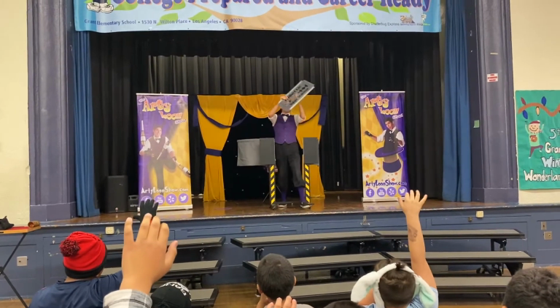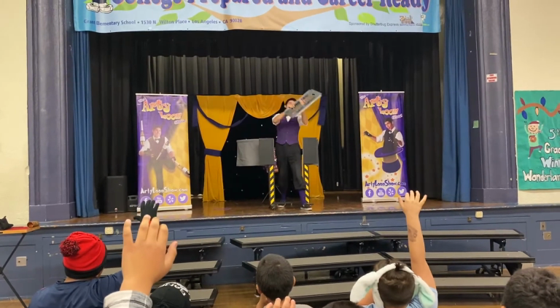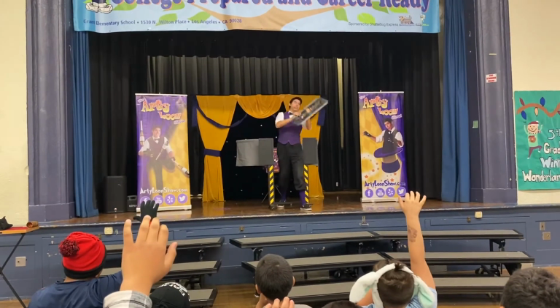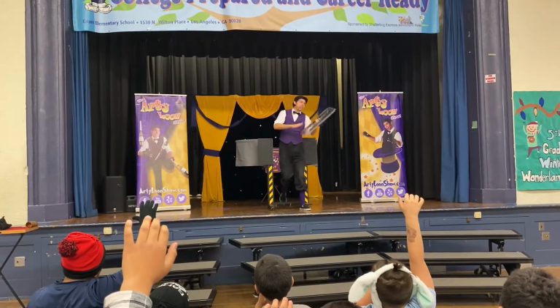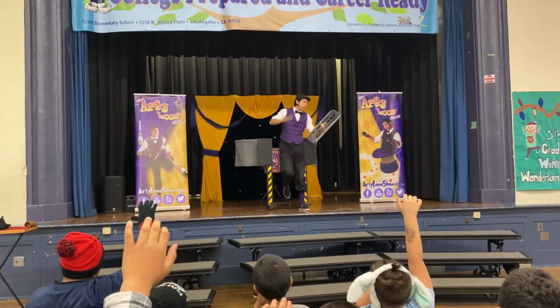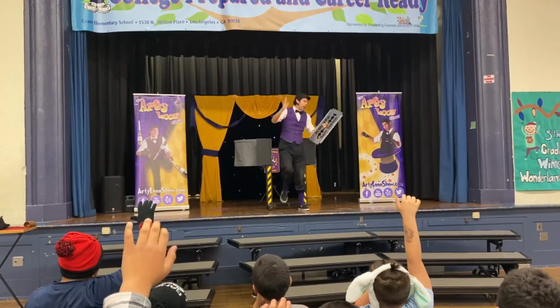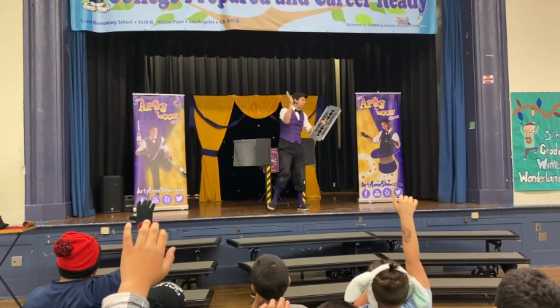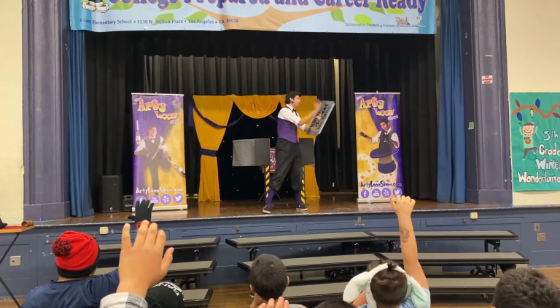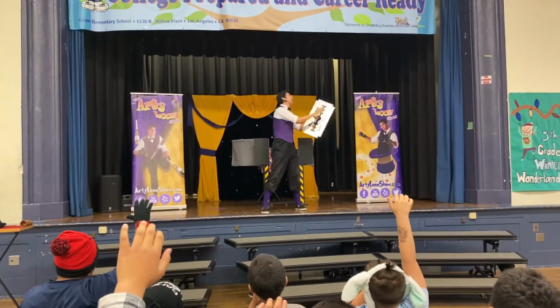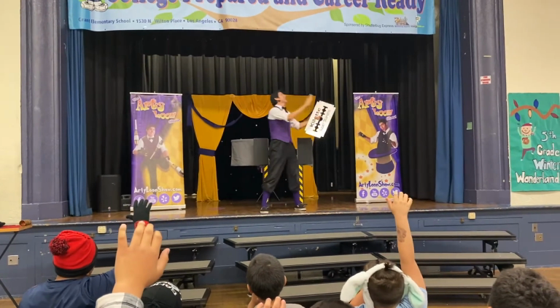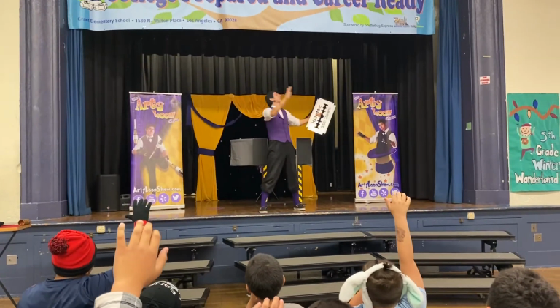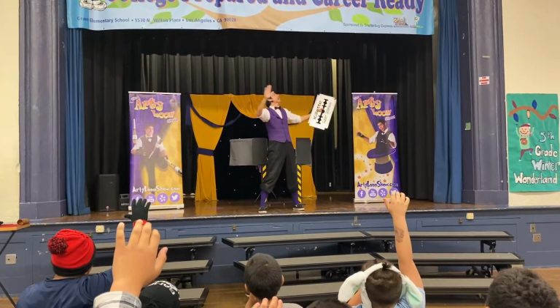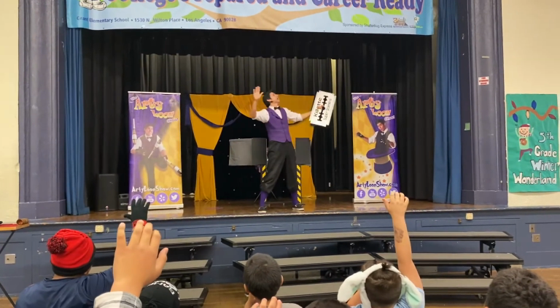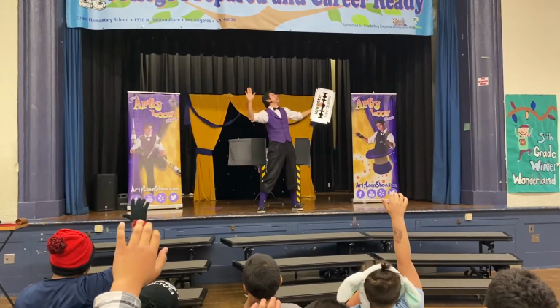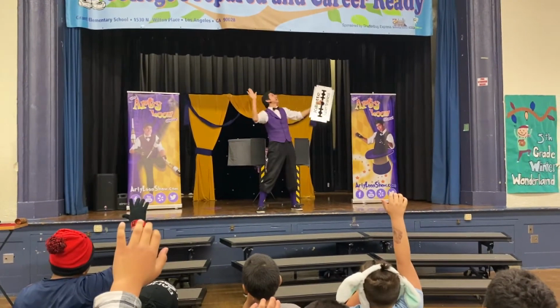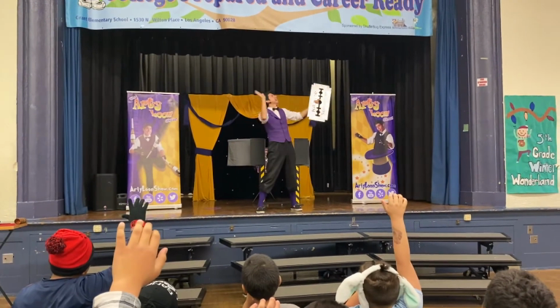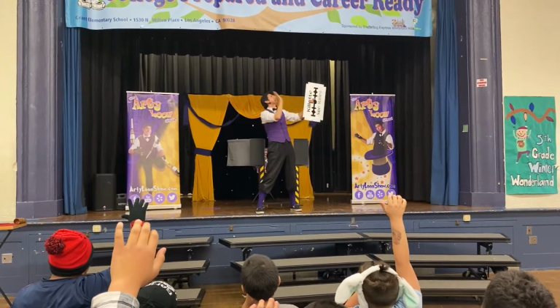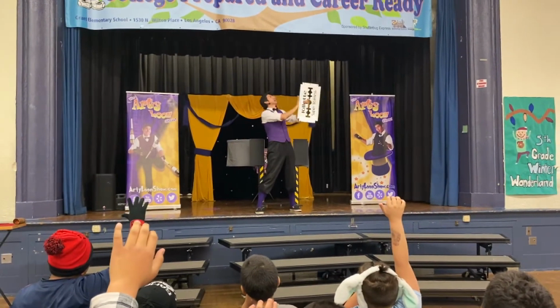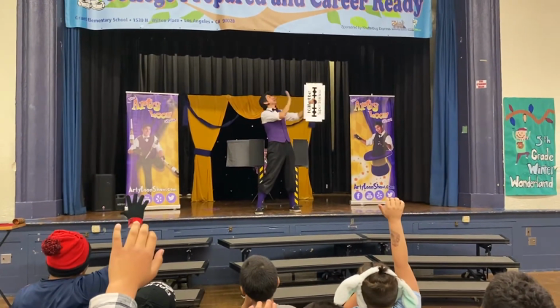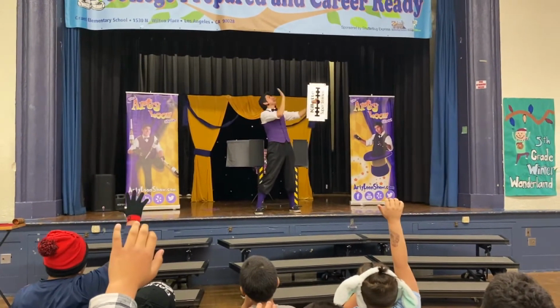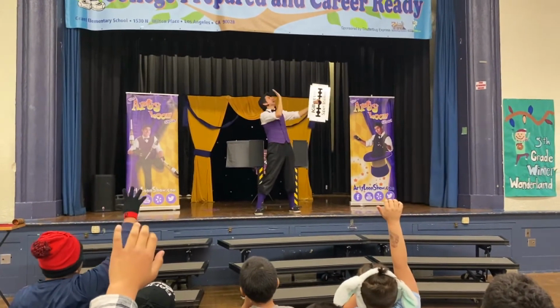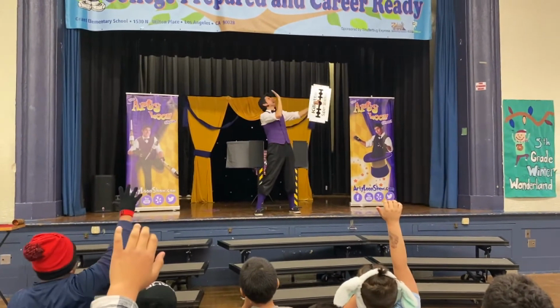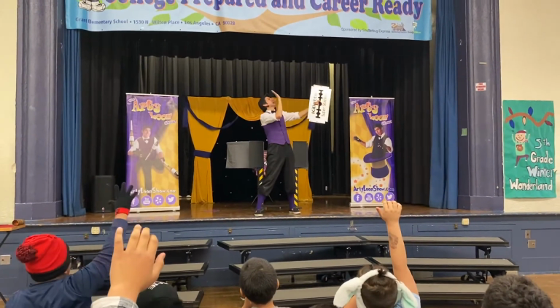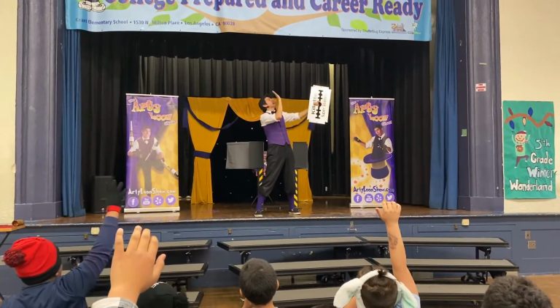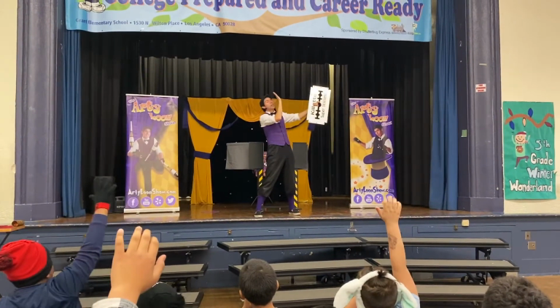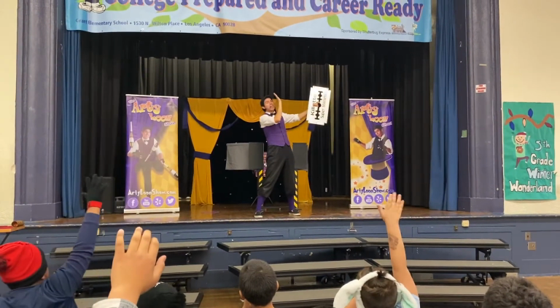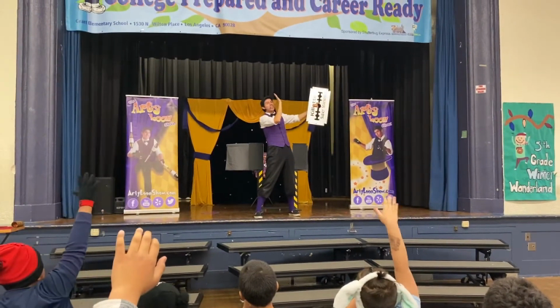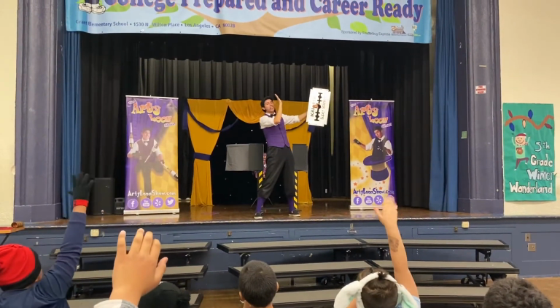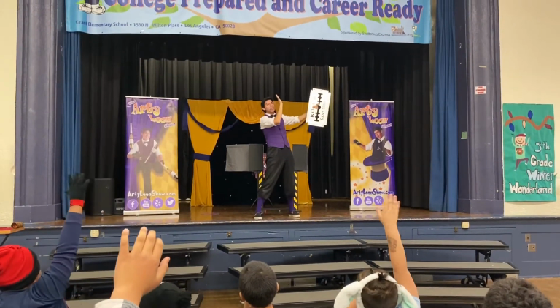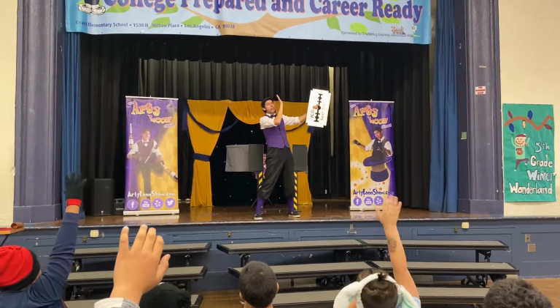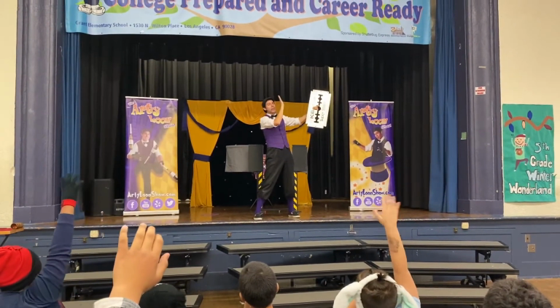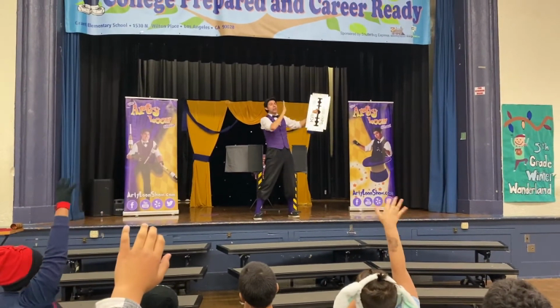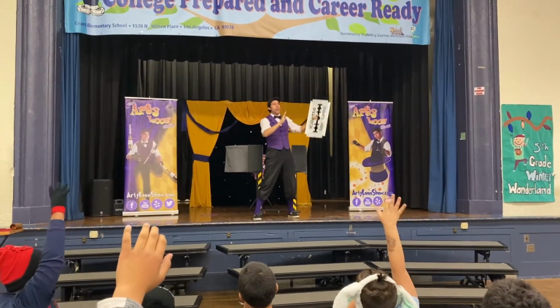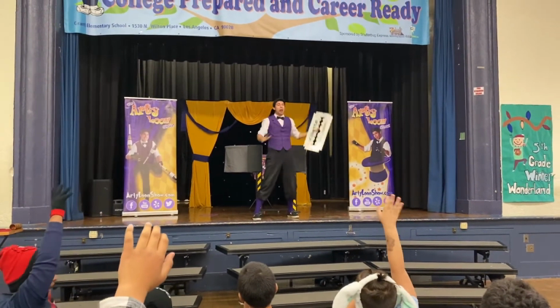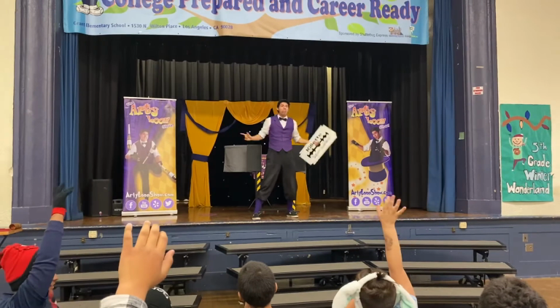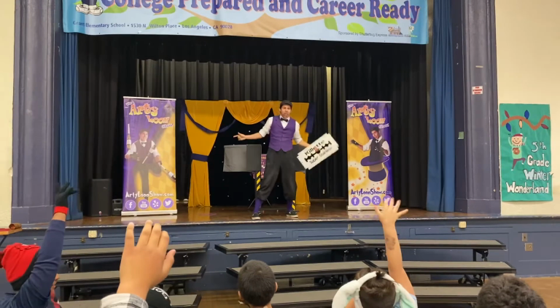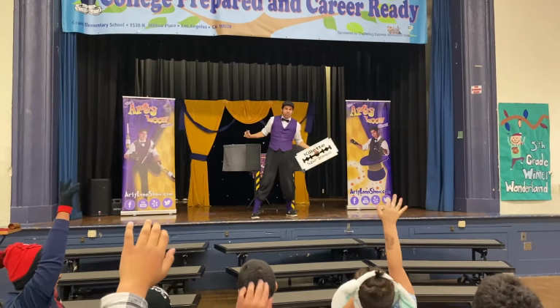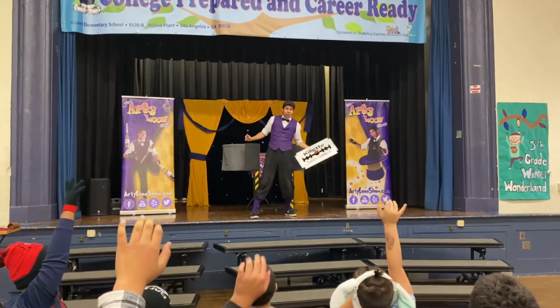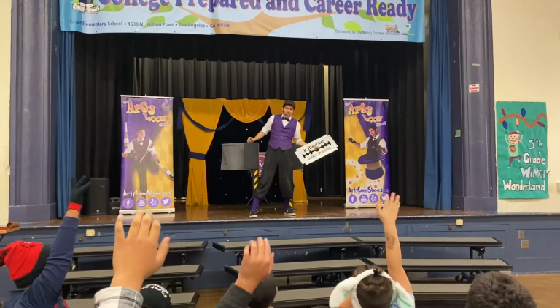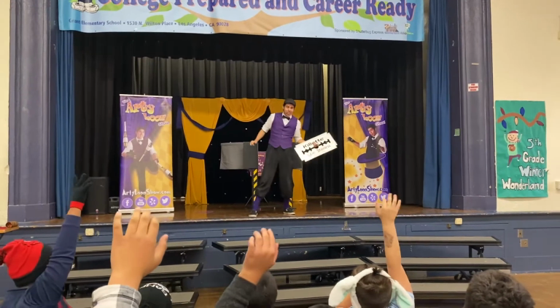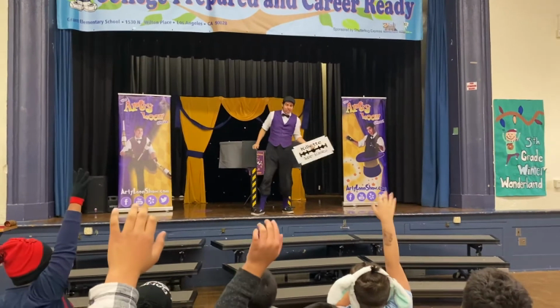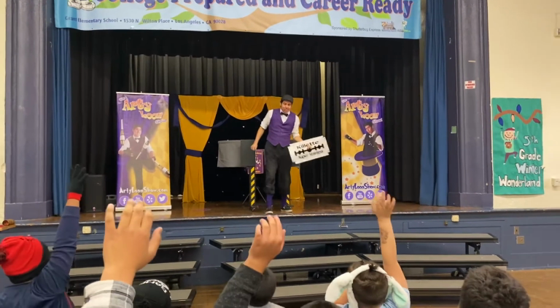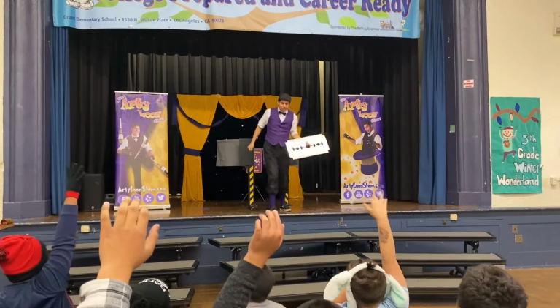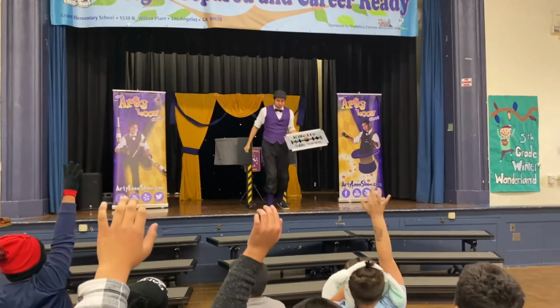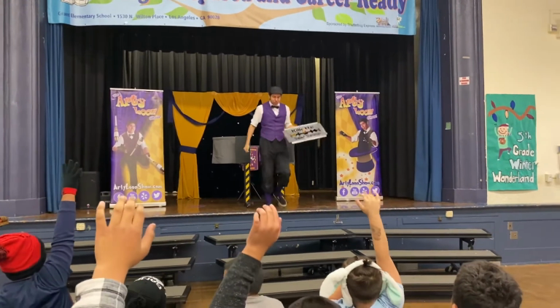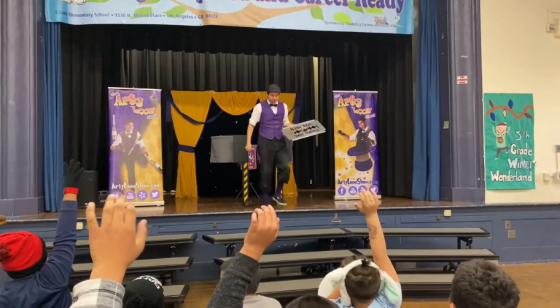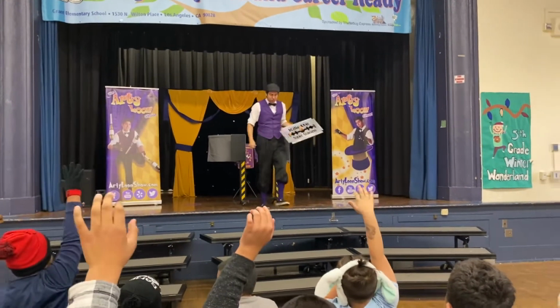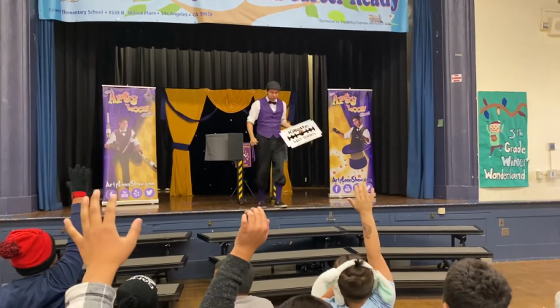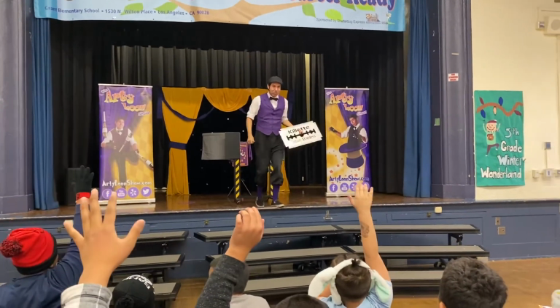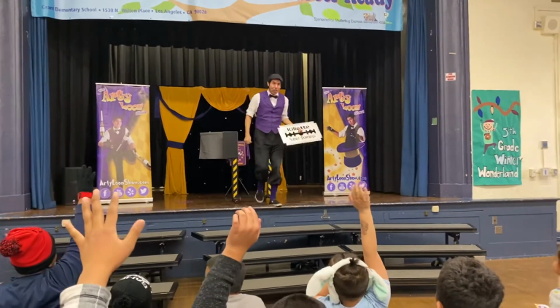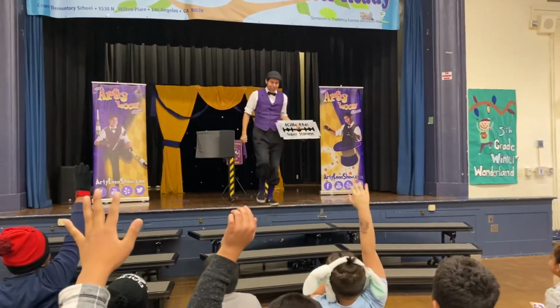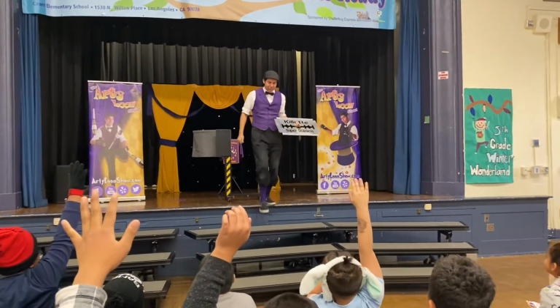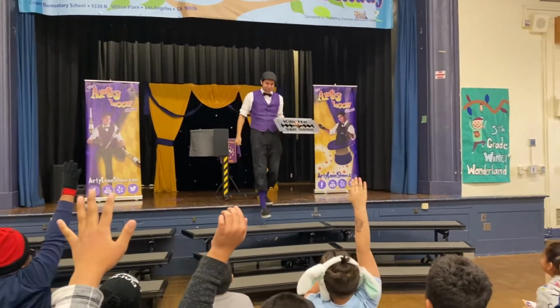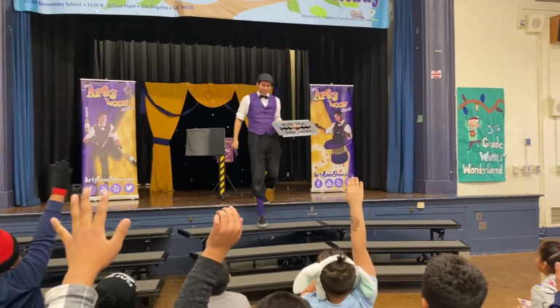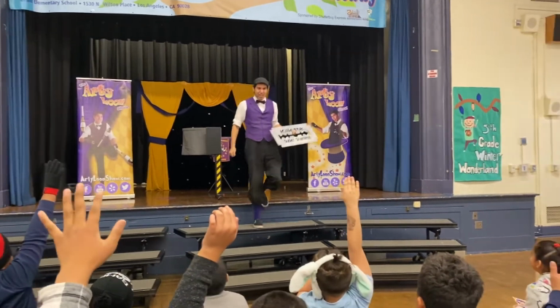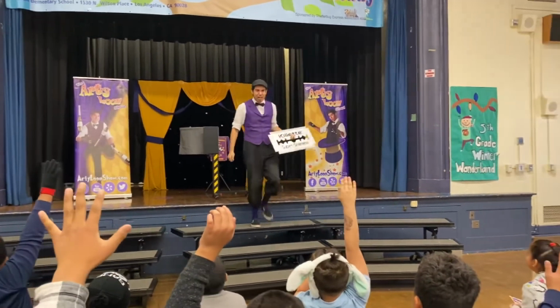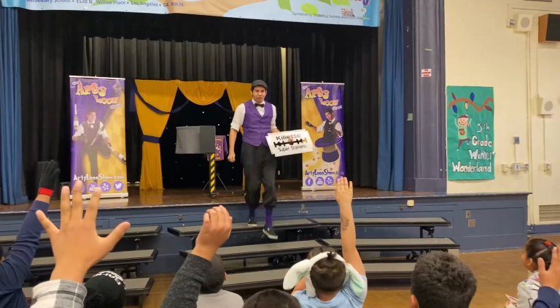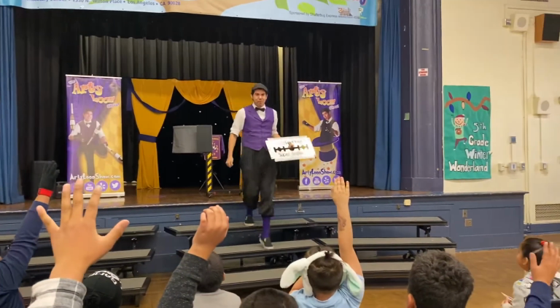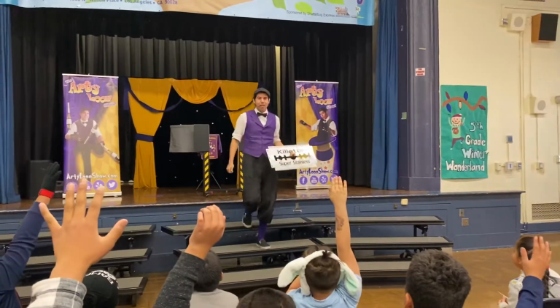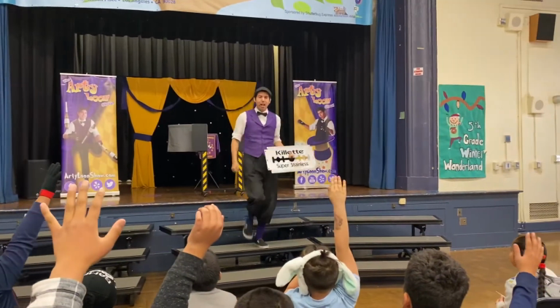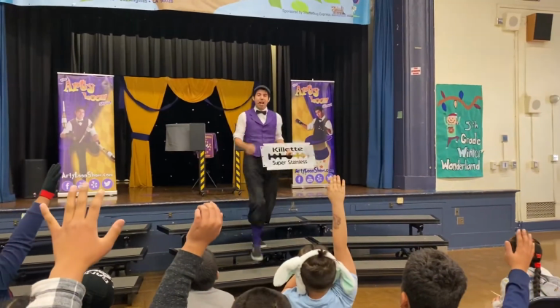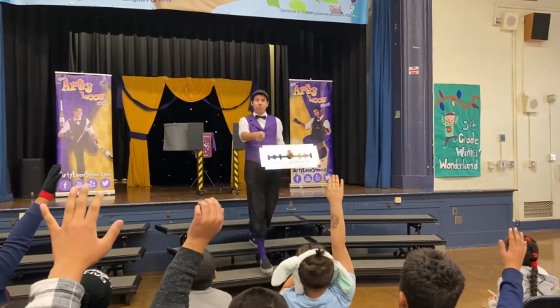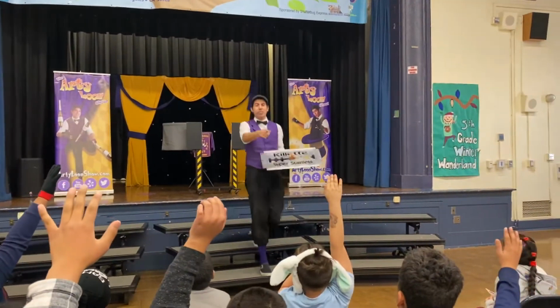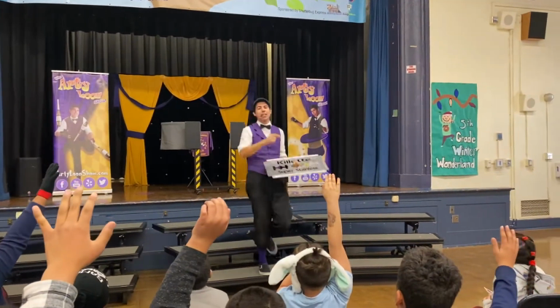Absolutely sharp. Okay, it's a safety razor. But we gotta make sure it is absolutely solid. So let's see — what's your name?